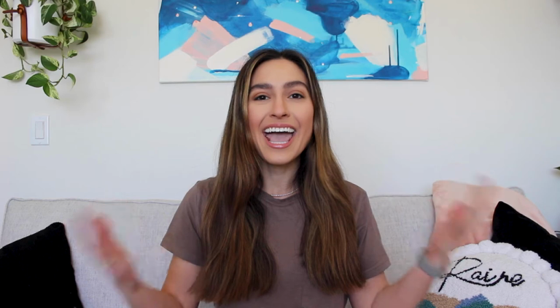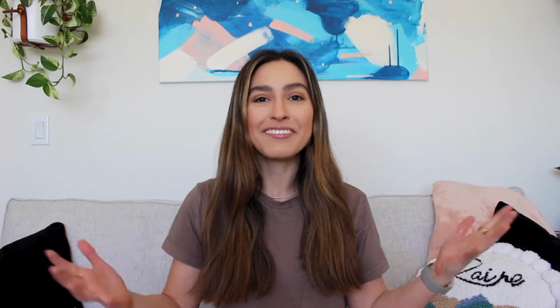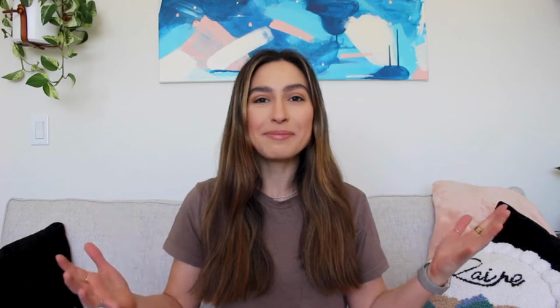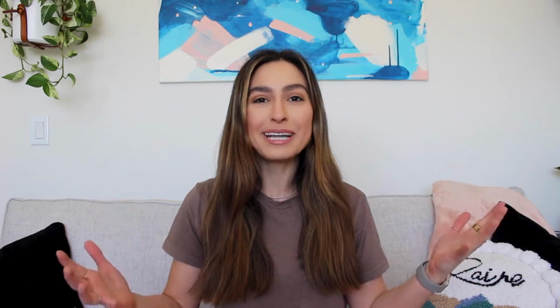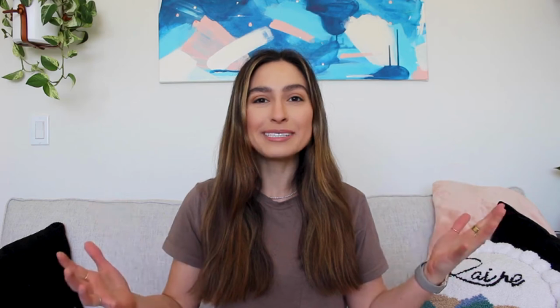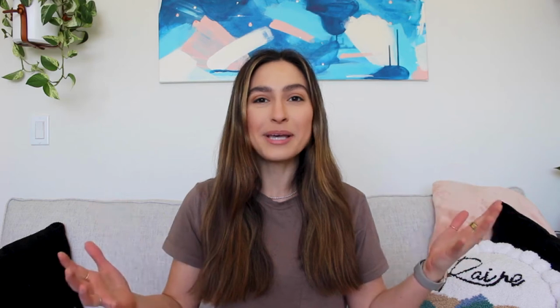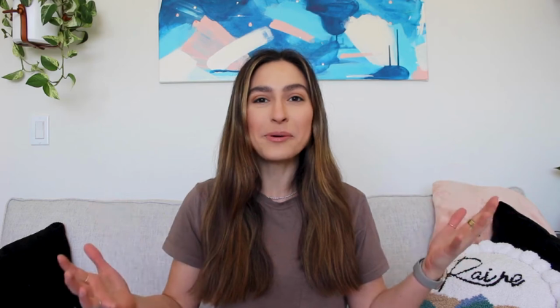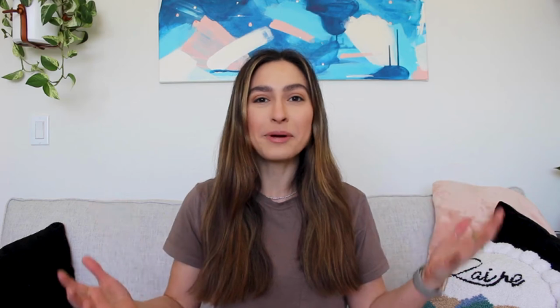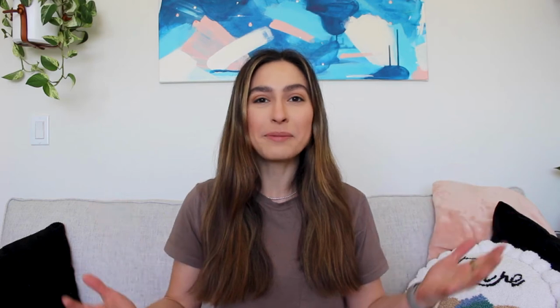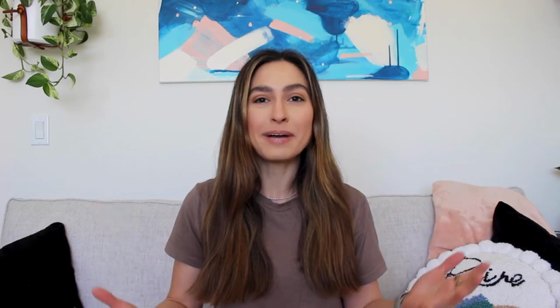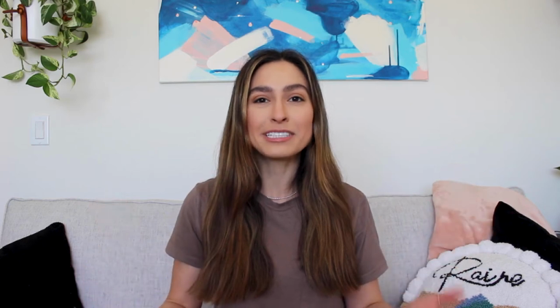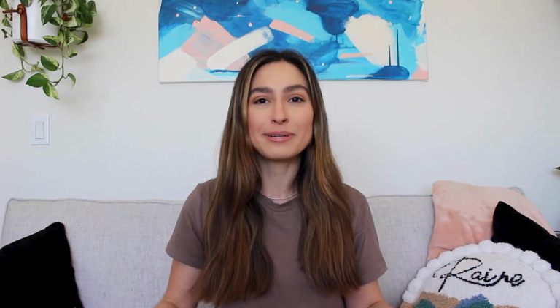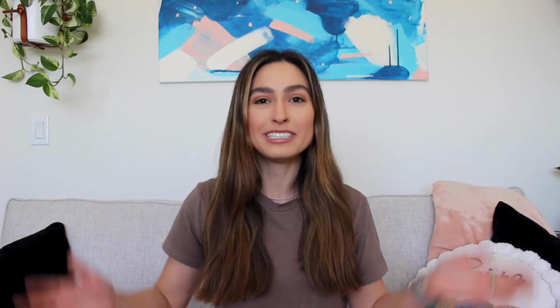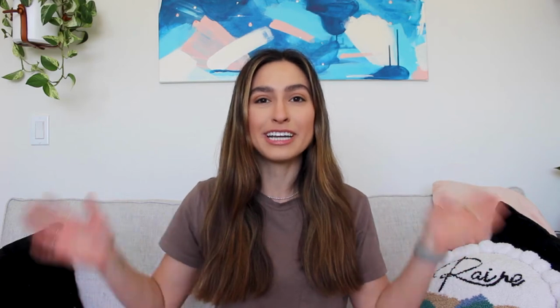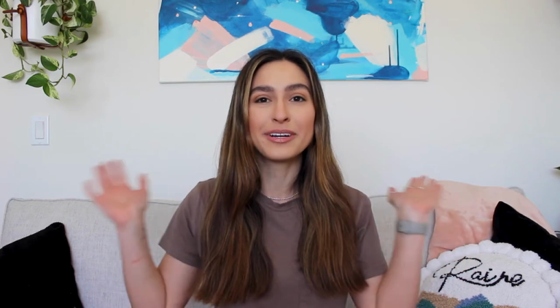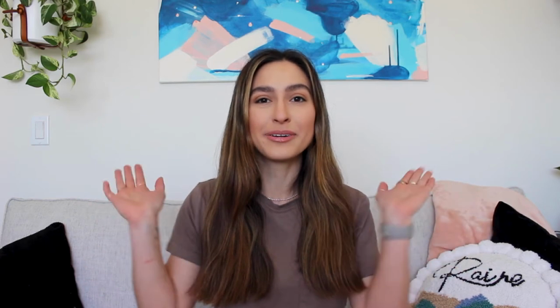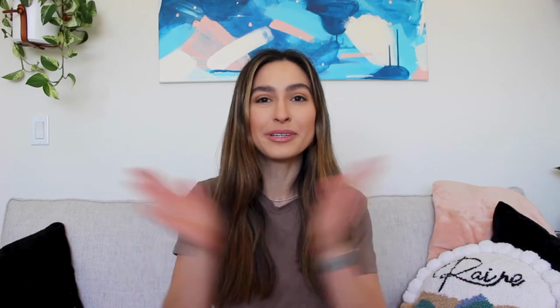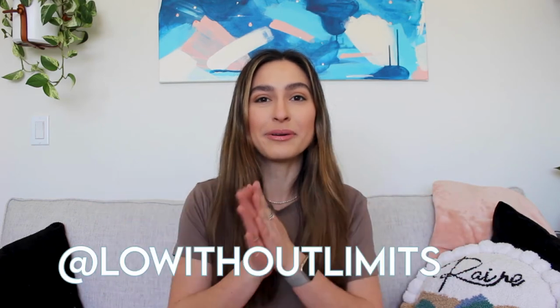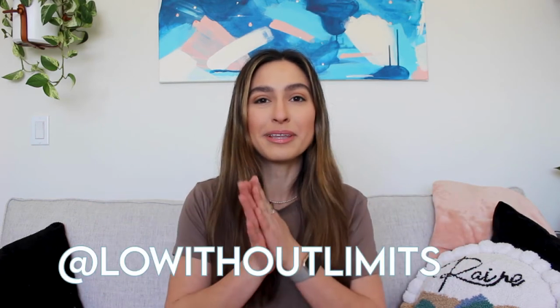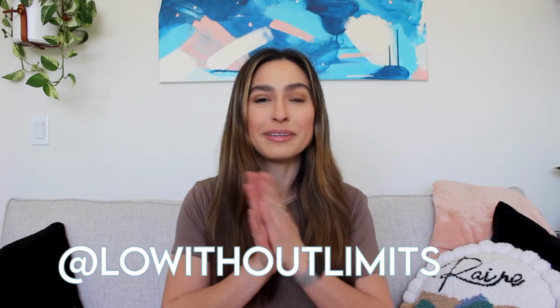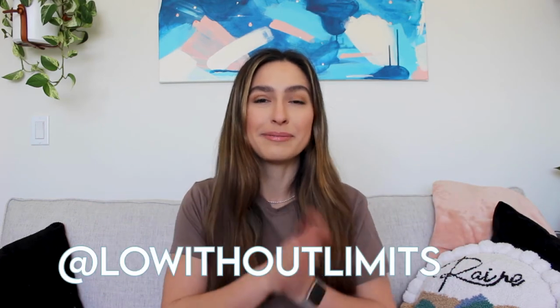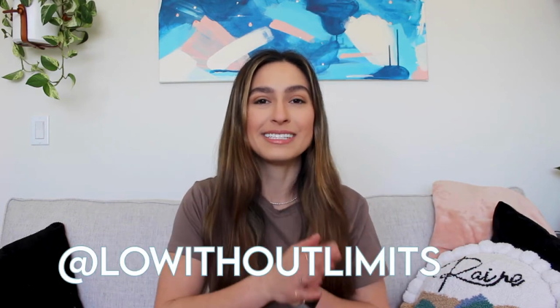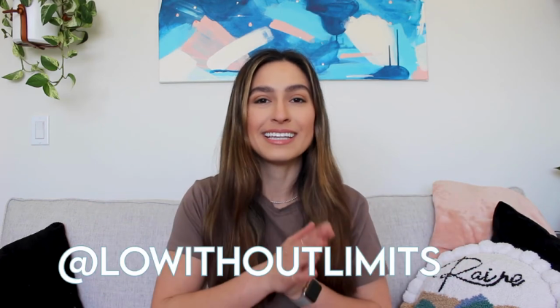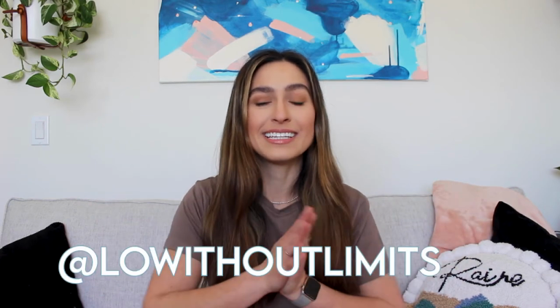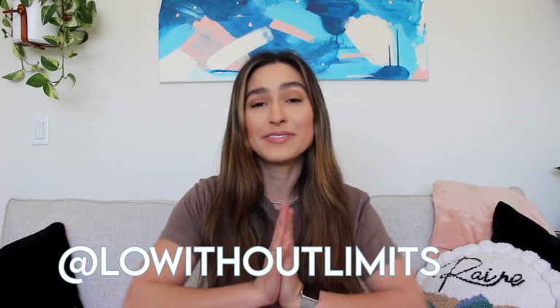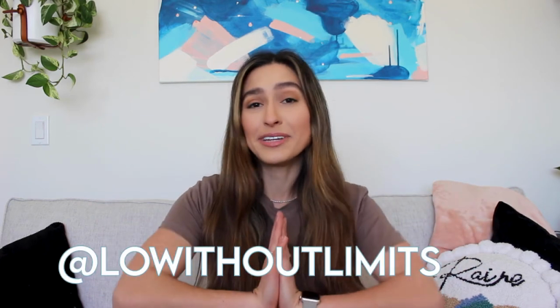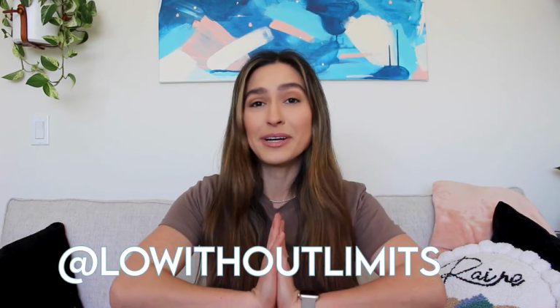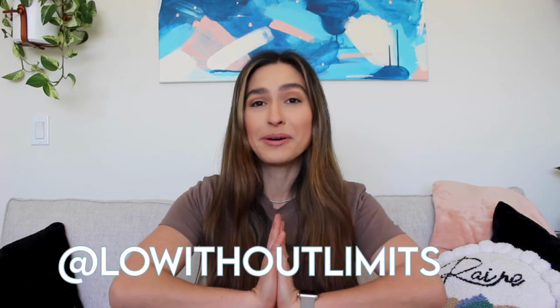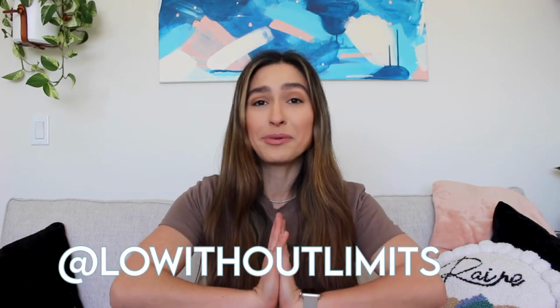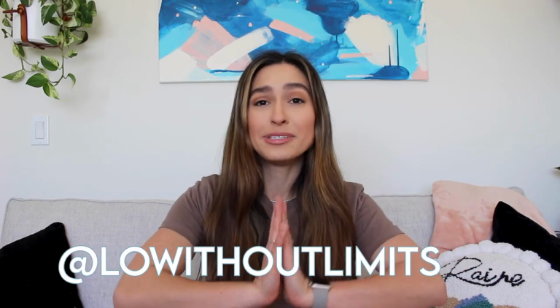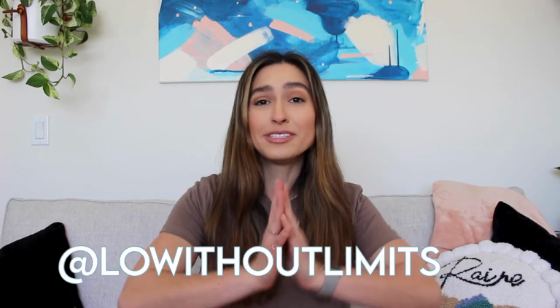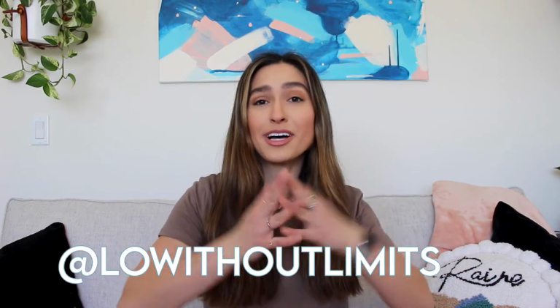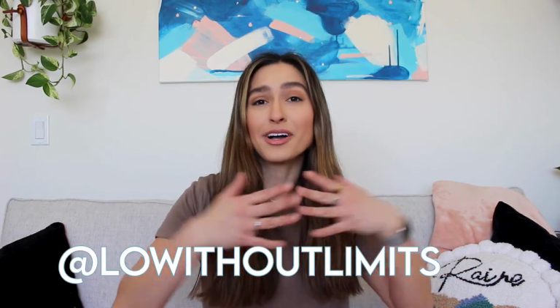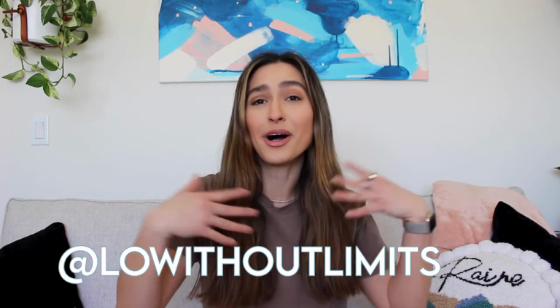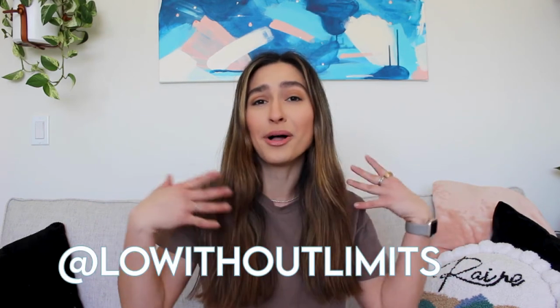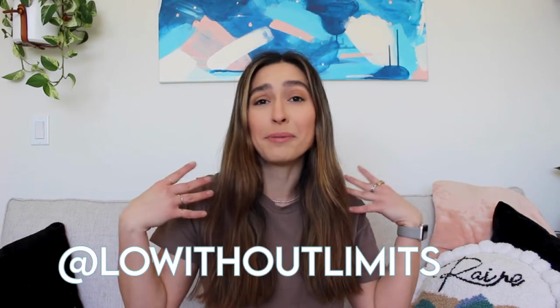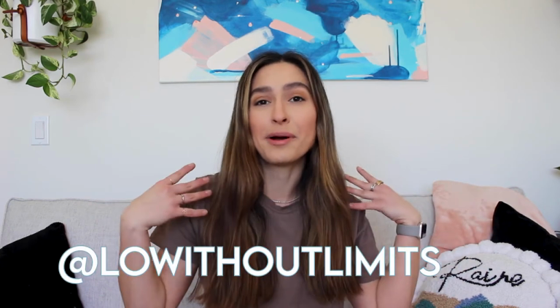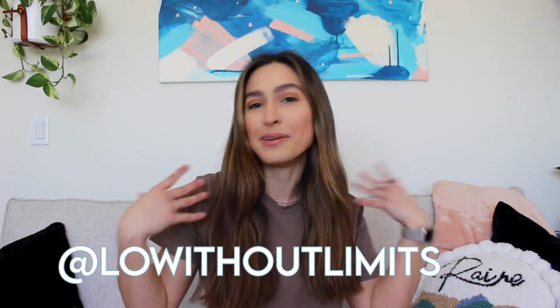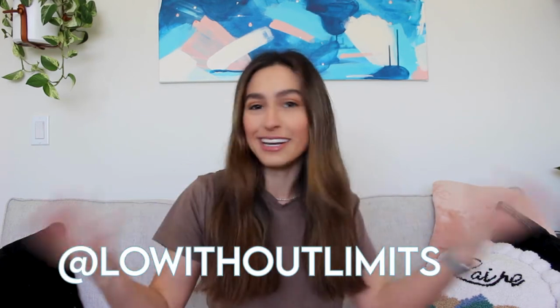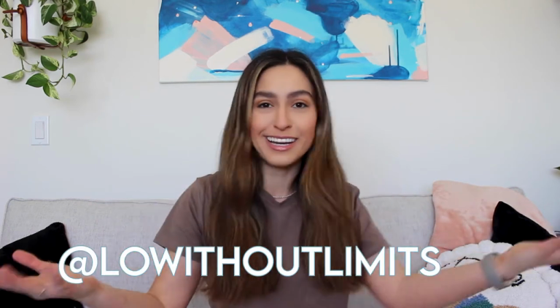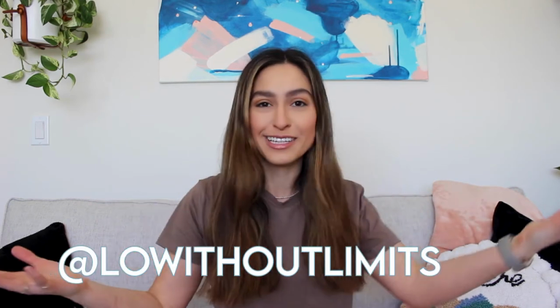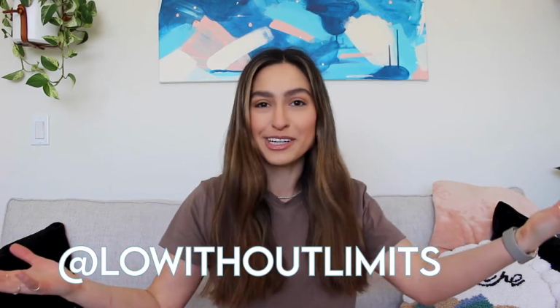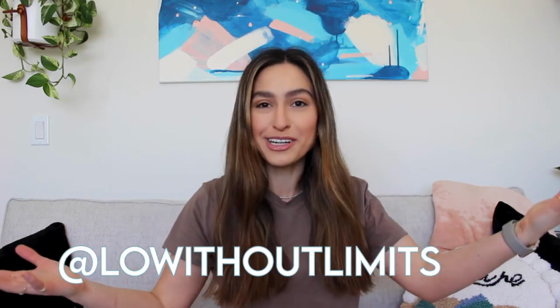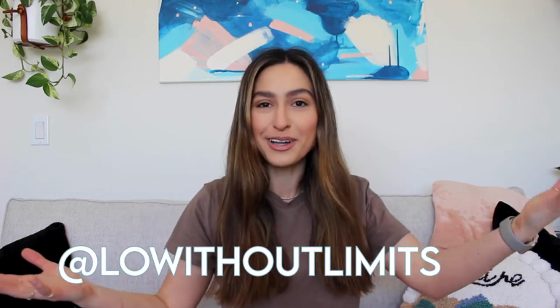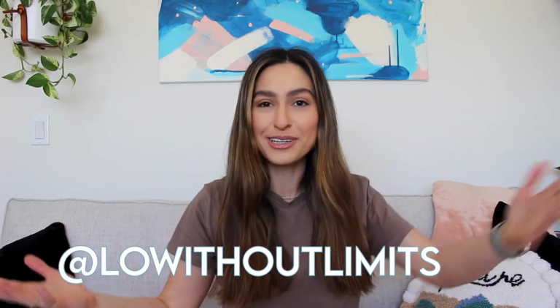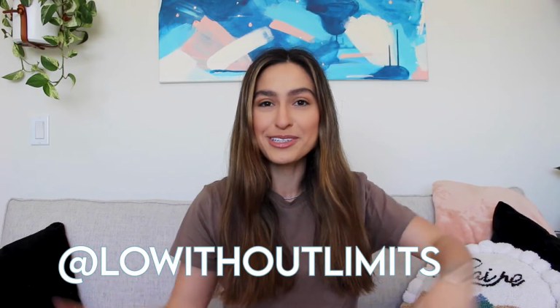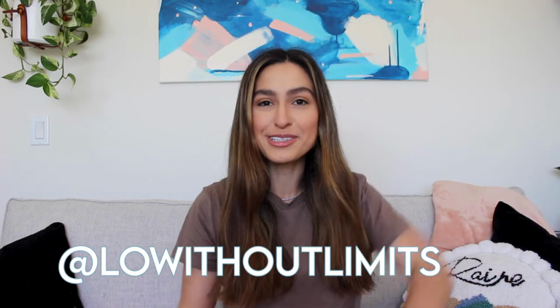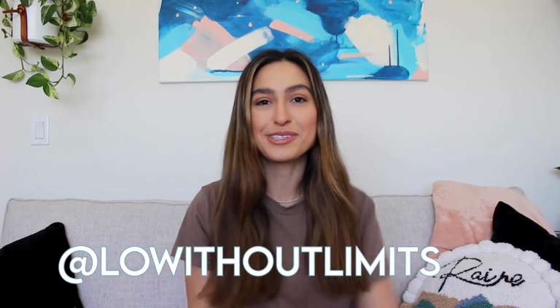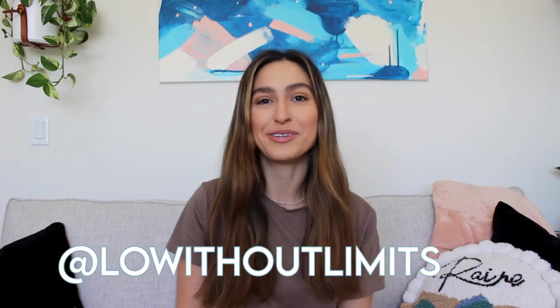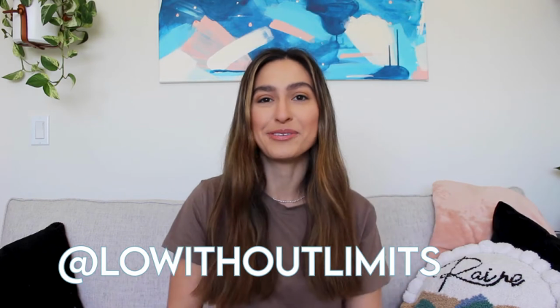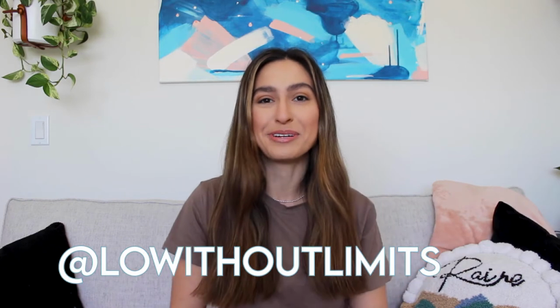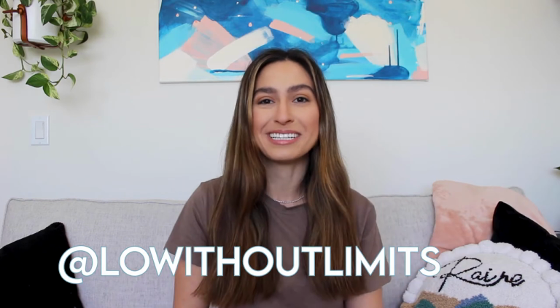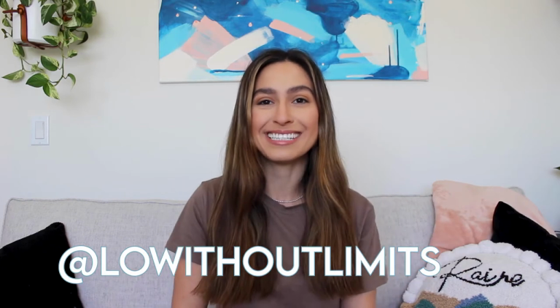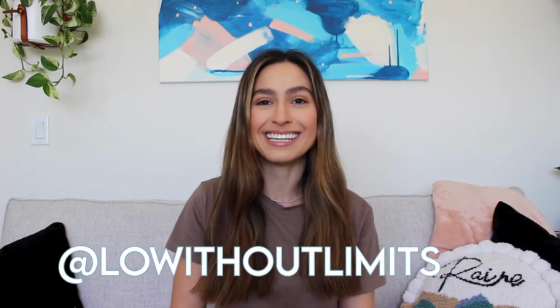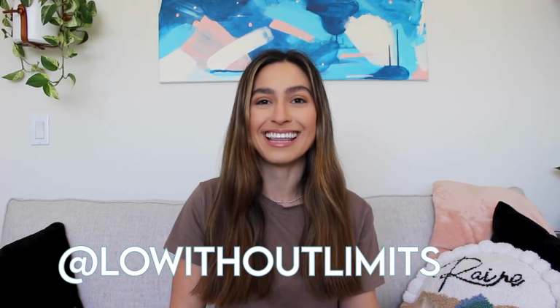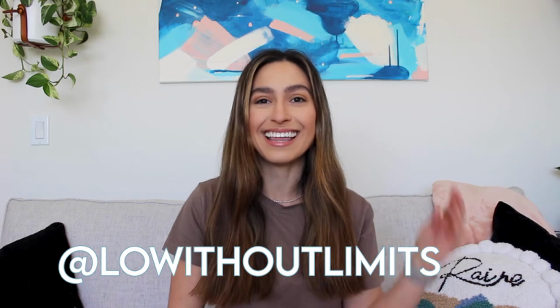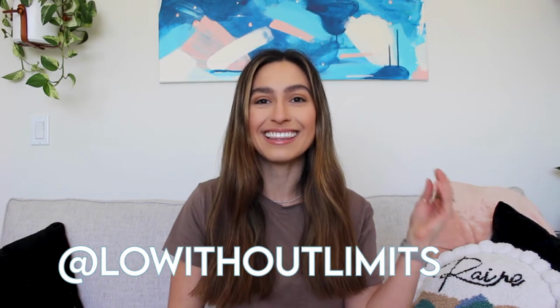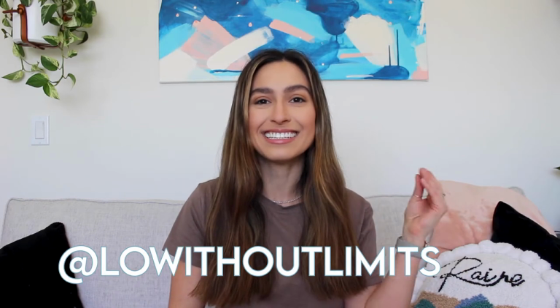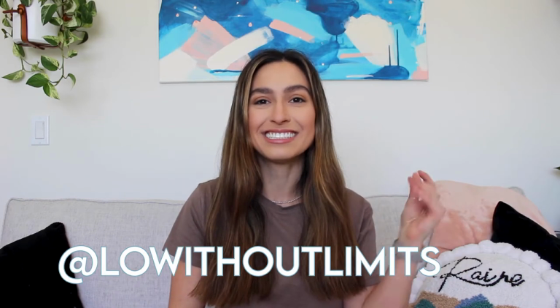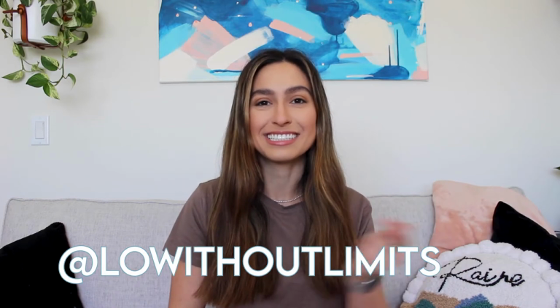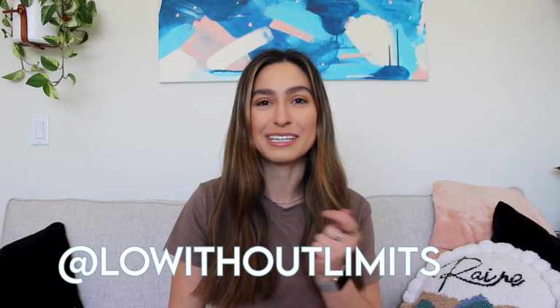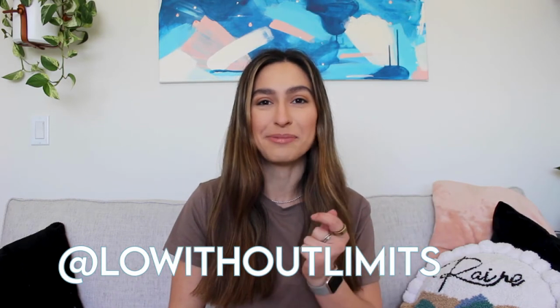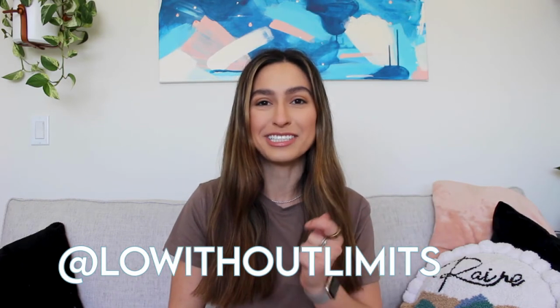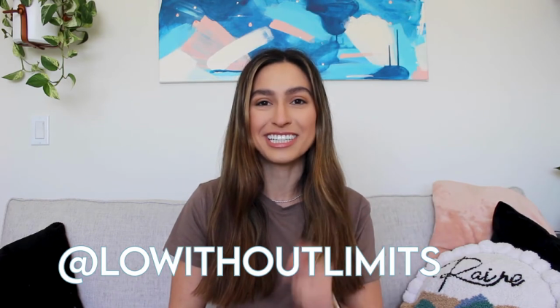Hey everybody, it's Lo and welcome back to my channel, Lo Without Limits. In this video, I'm going to talk all about eating your colors. So if you want to see that, just keep watching.